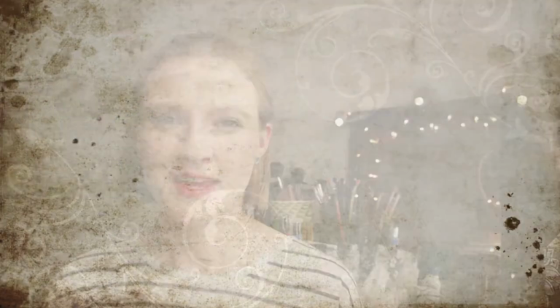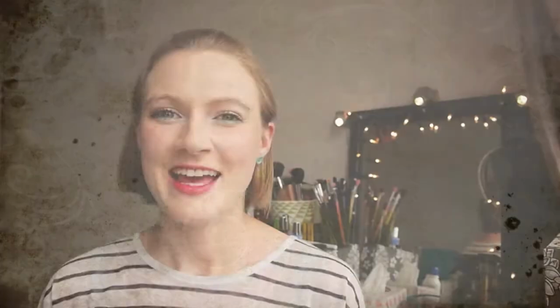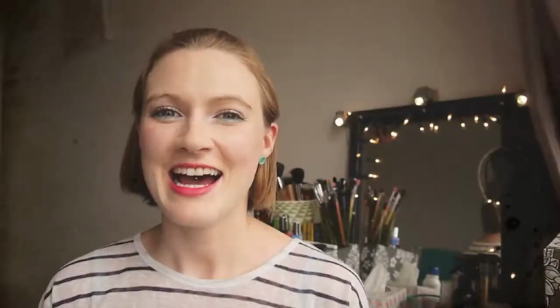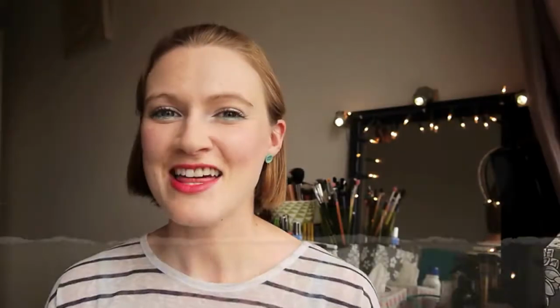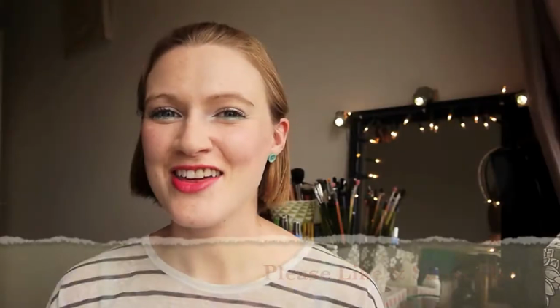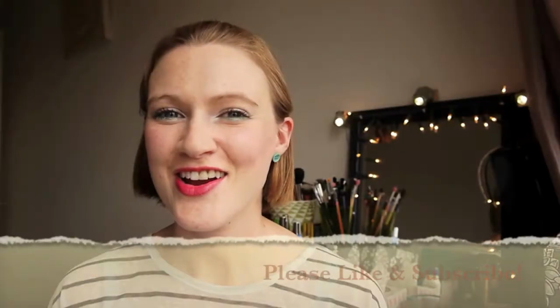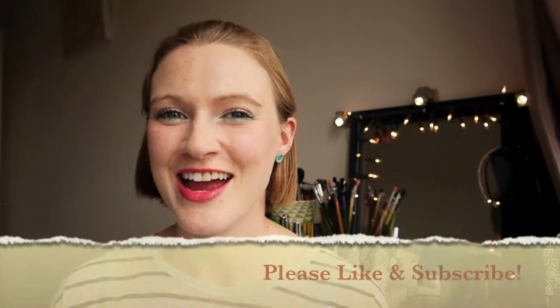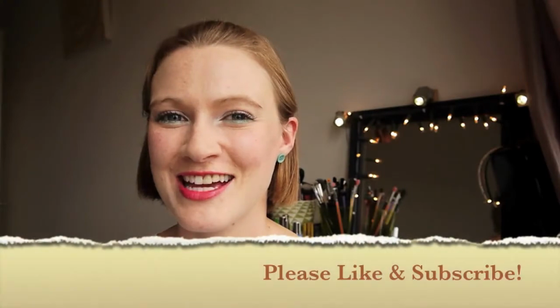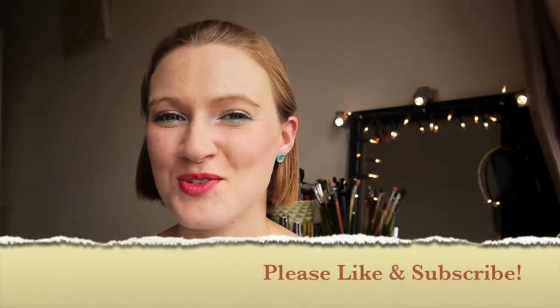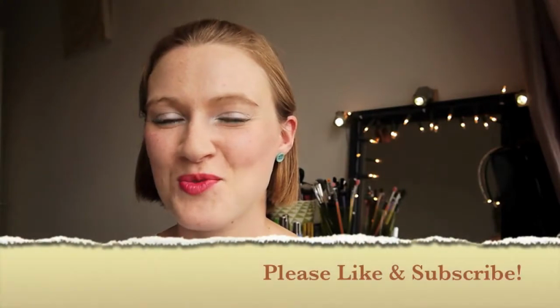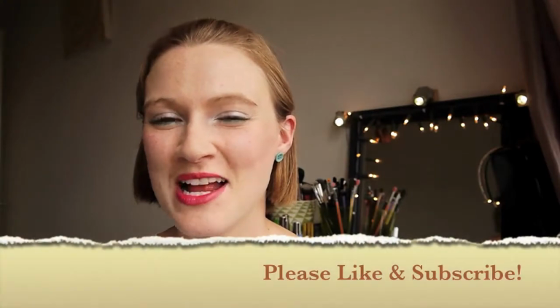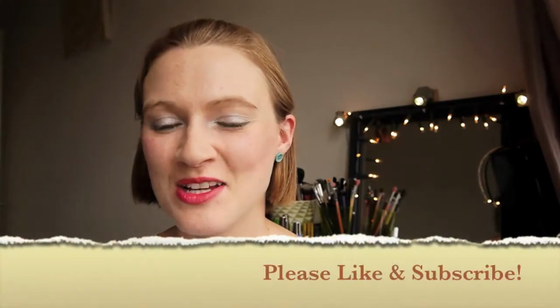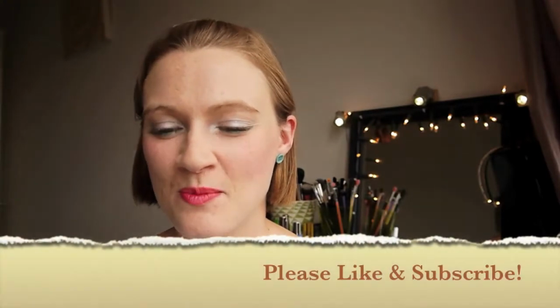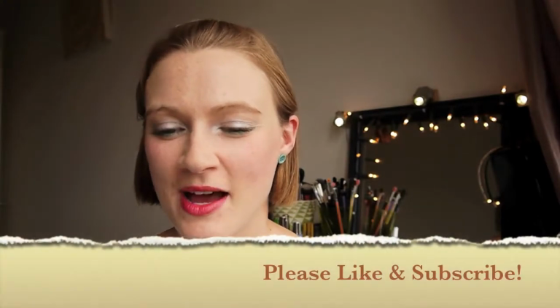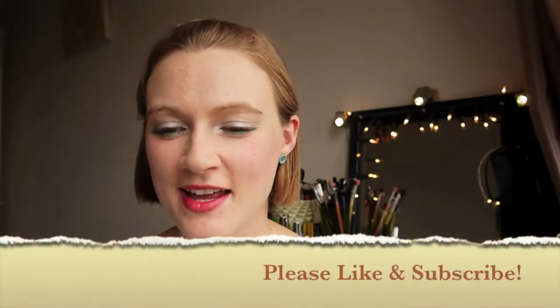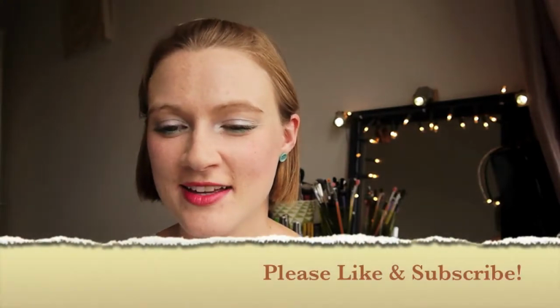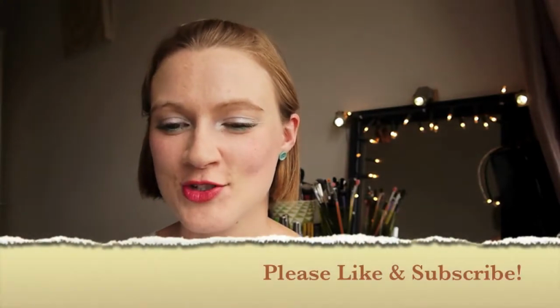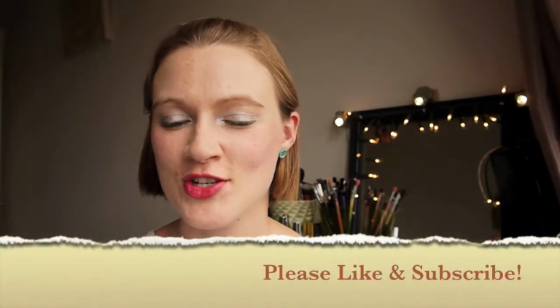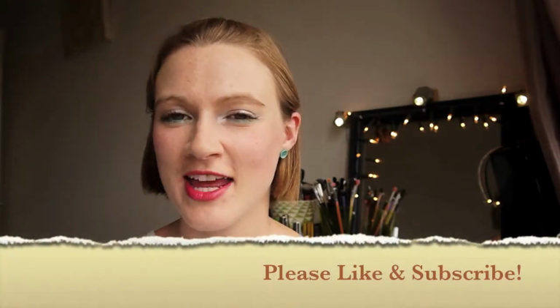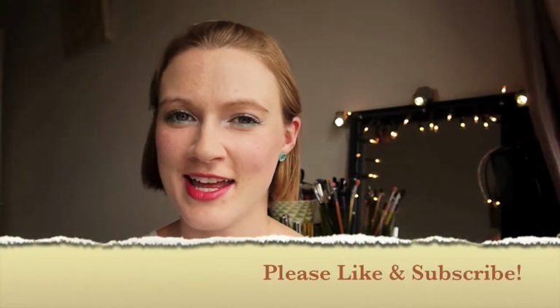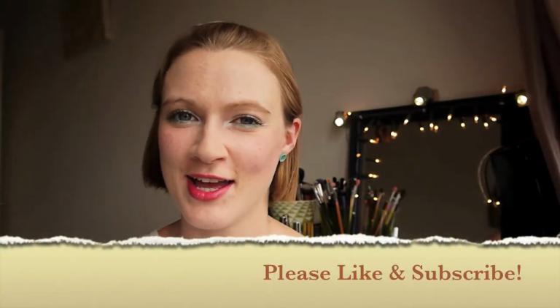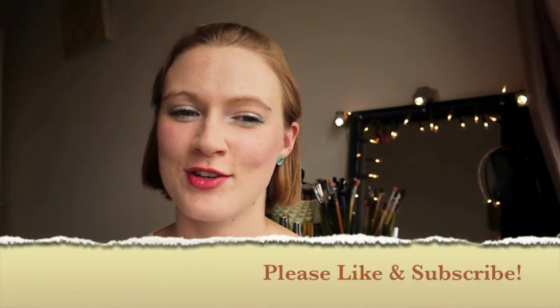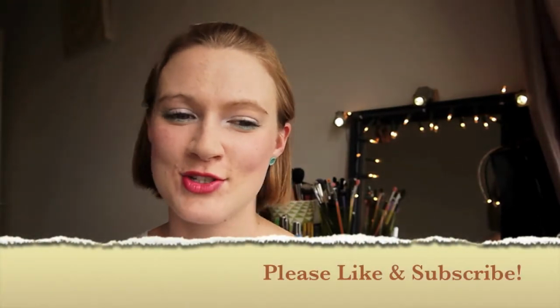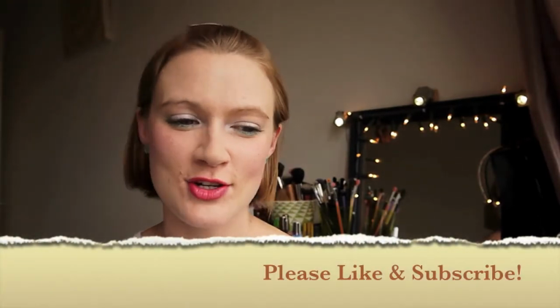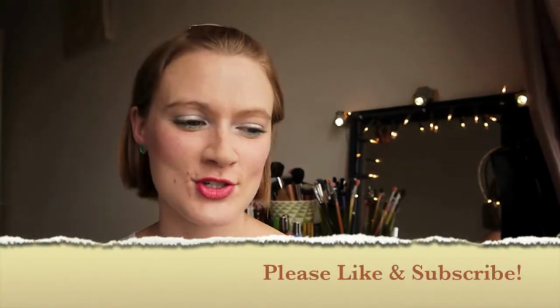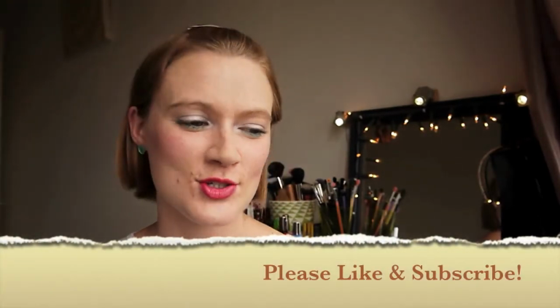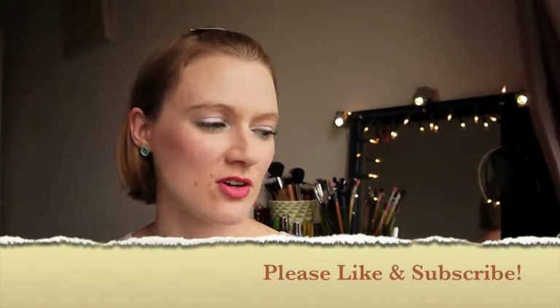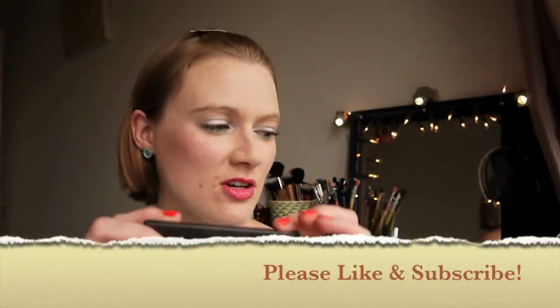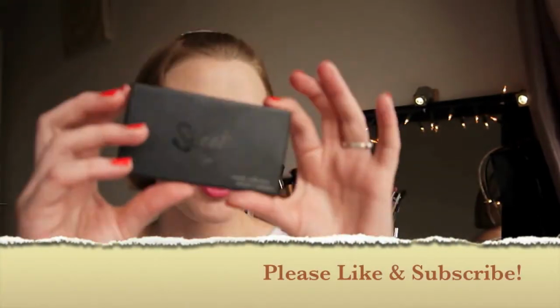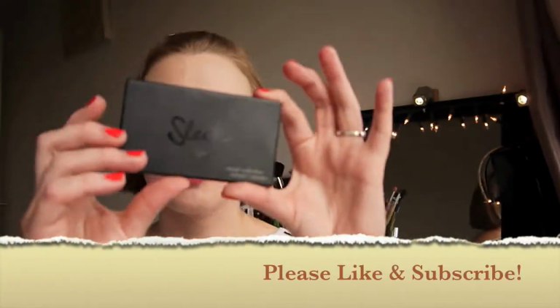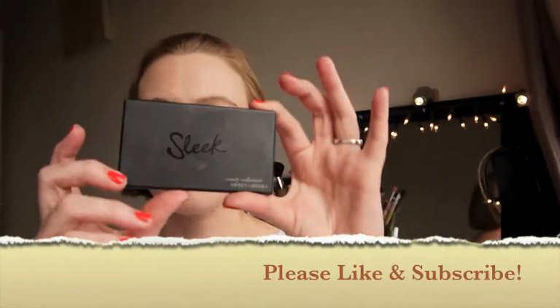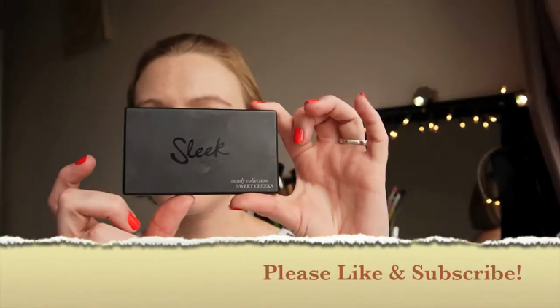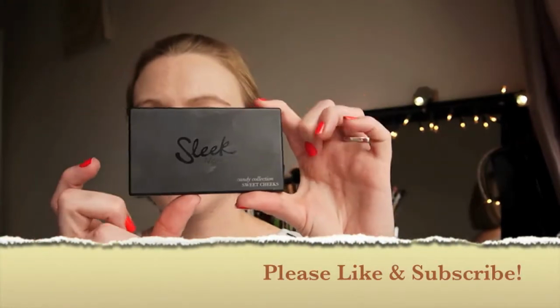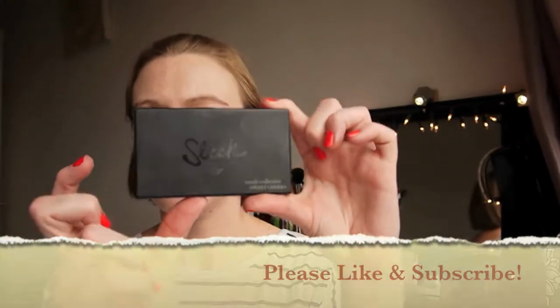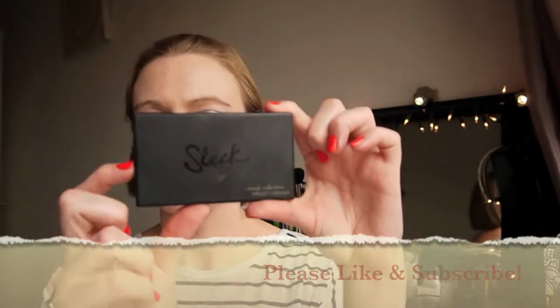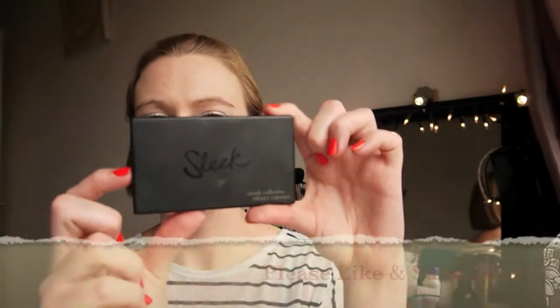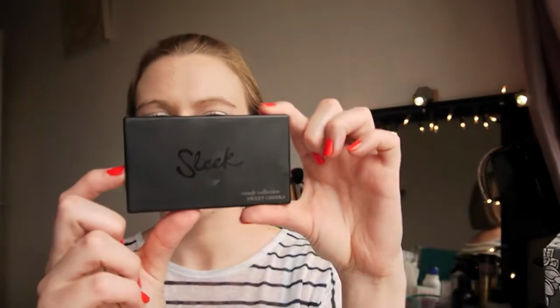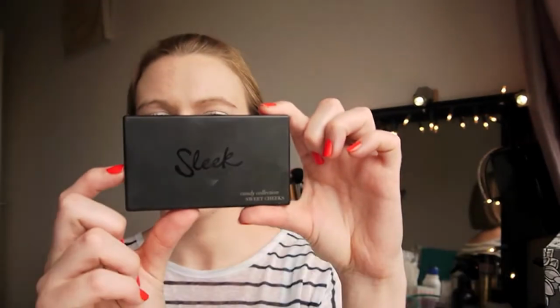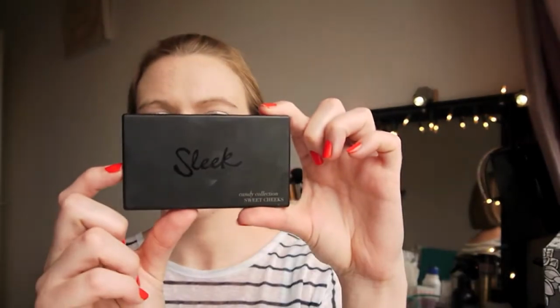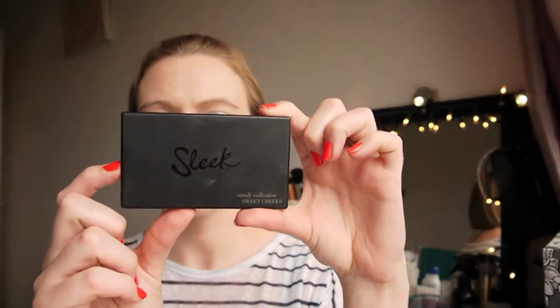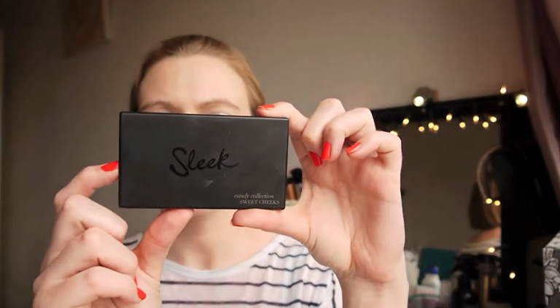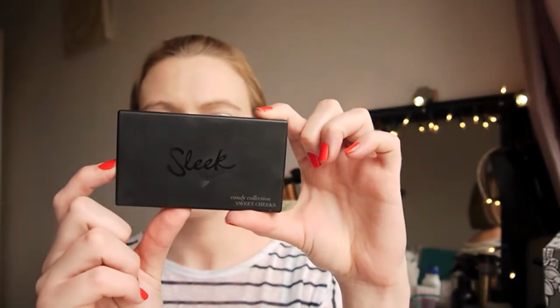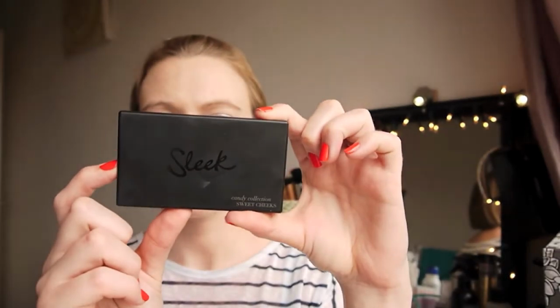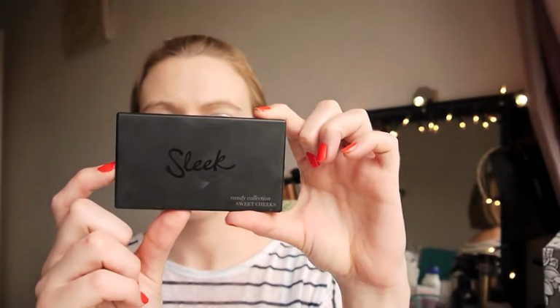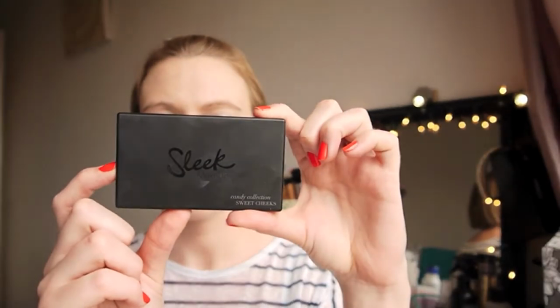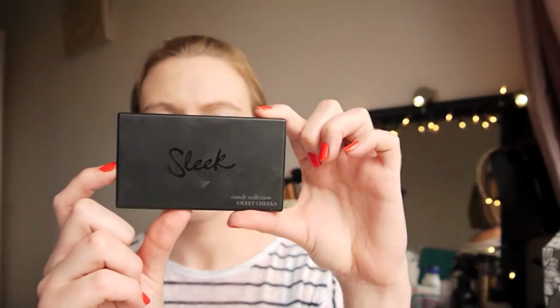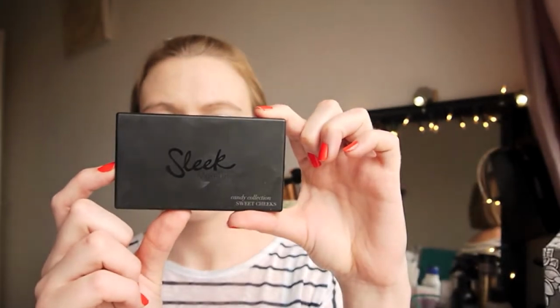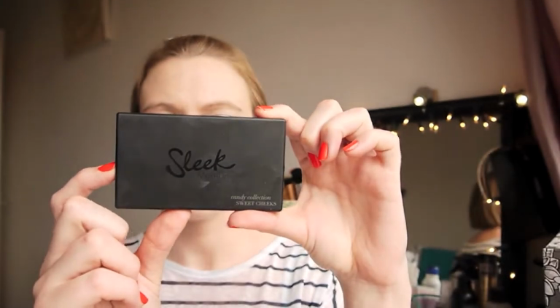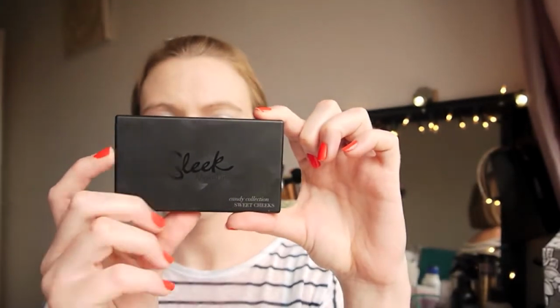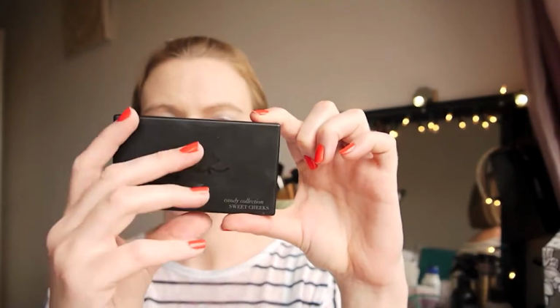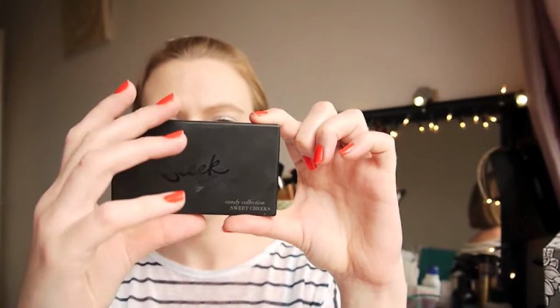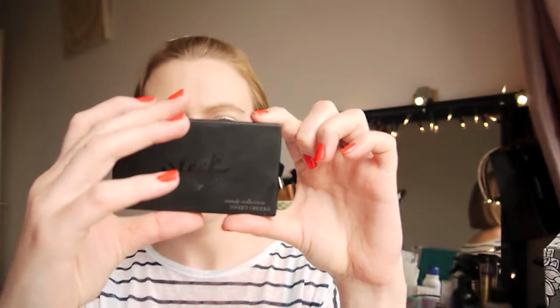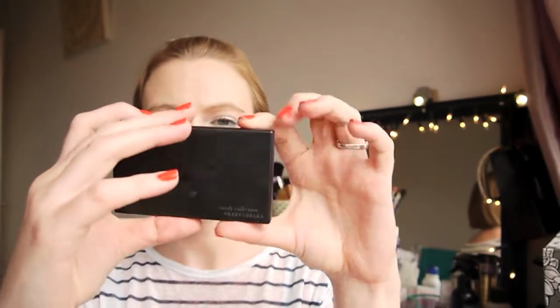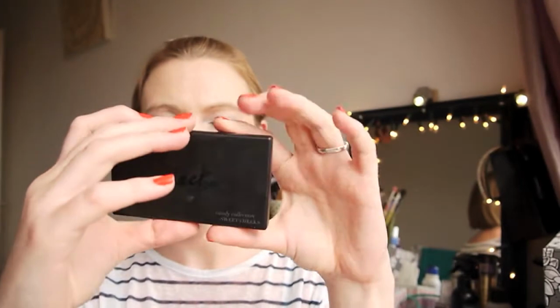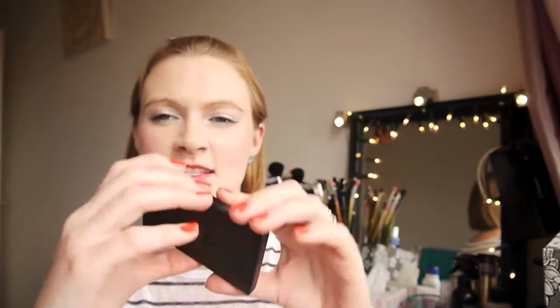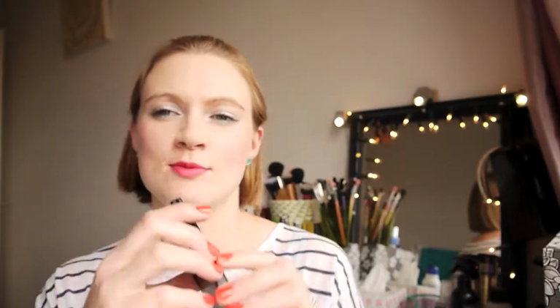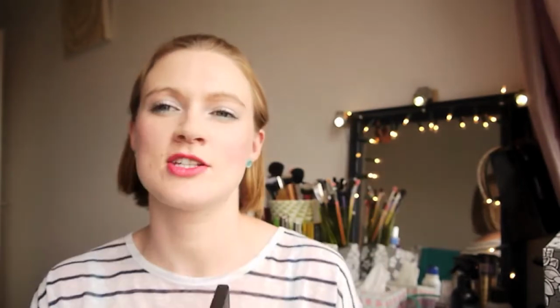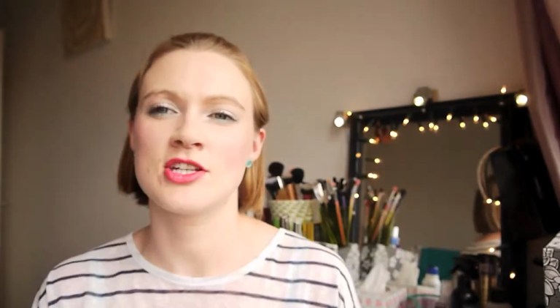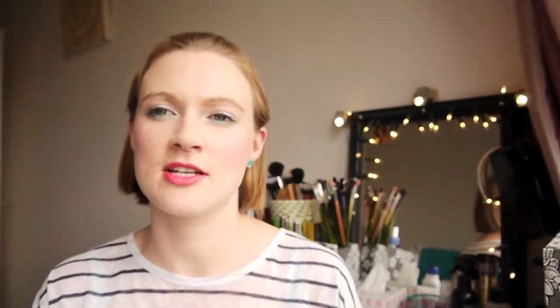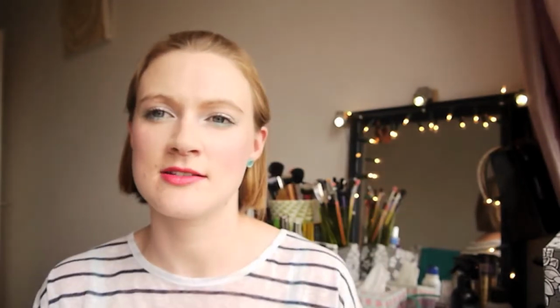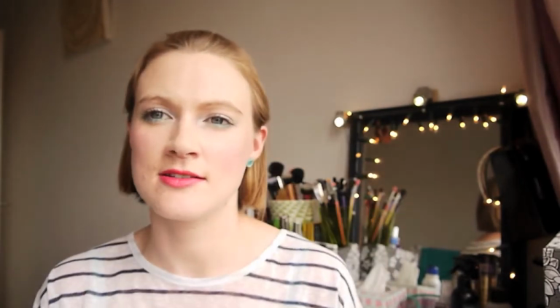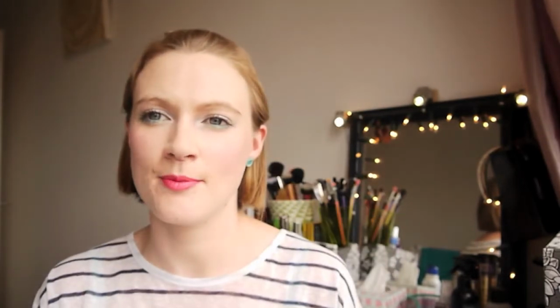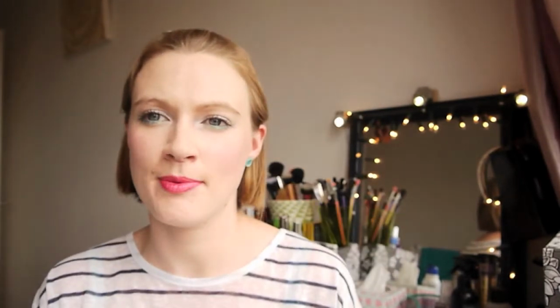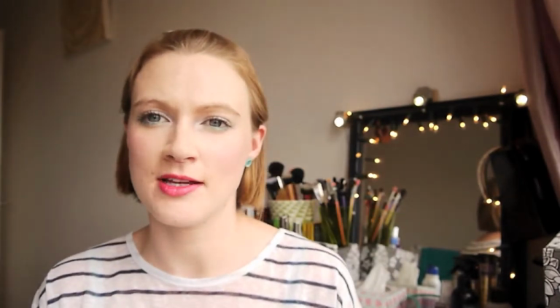Hi there and welcome back. Today I'm going to talk to you all about the Sleek by 3 blush — it's the Sweet Cheeks blush.